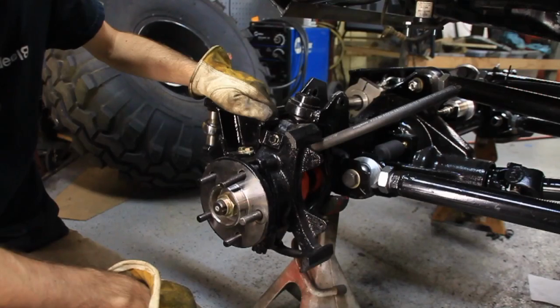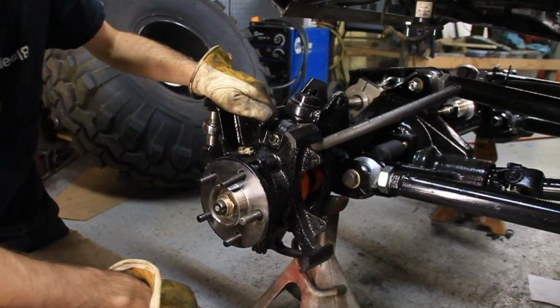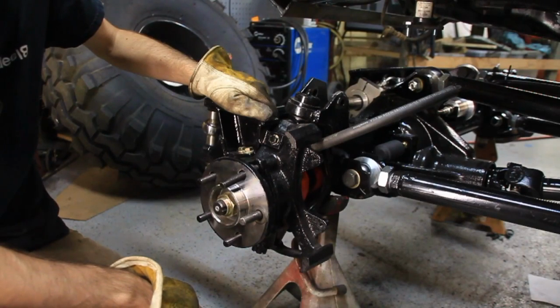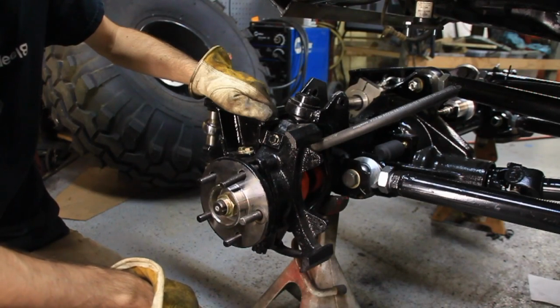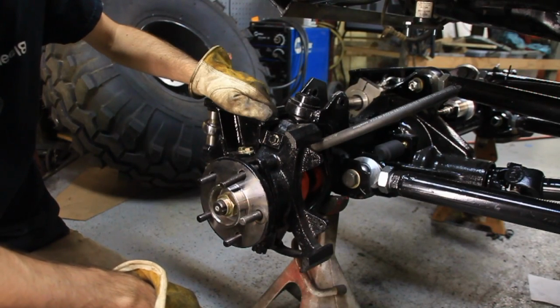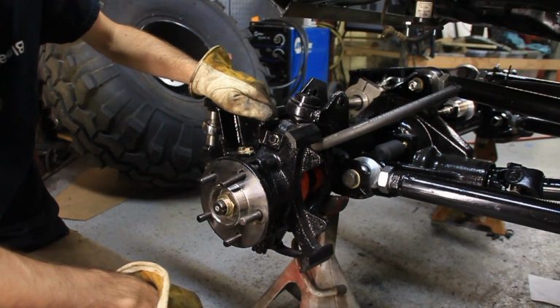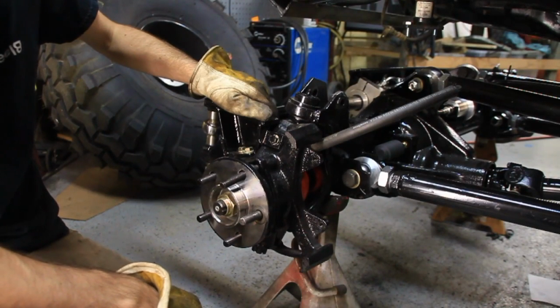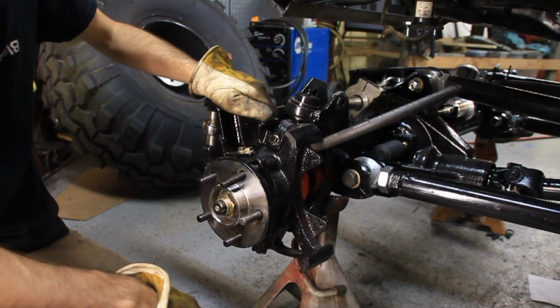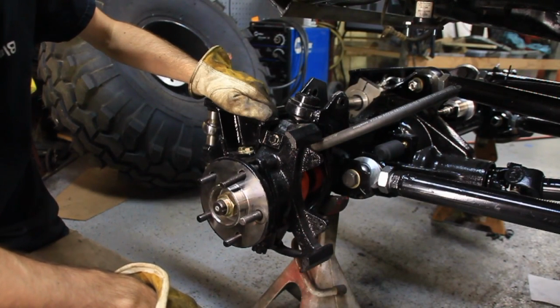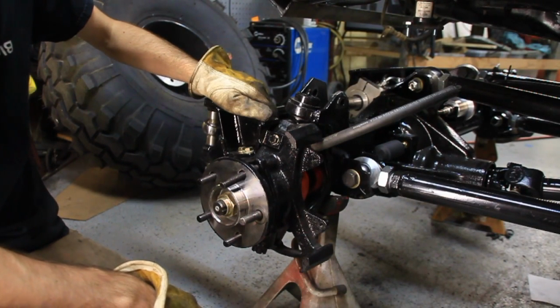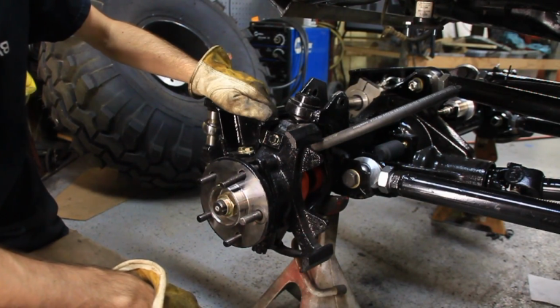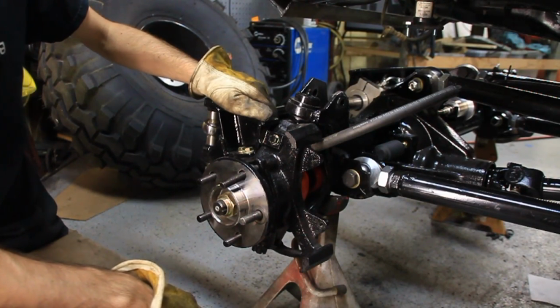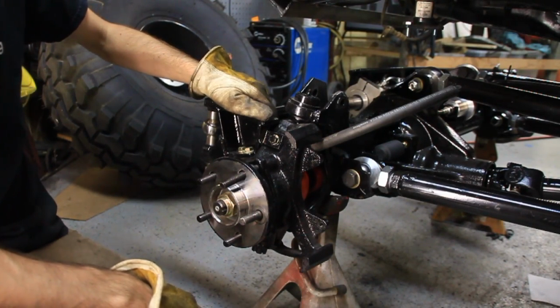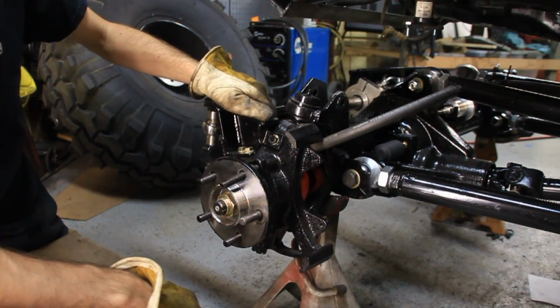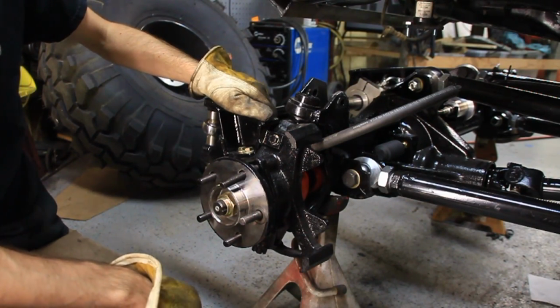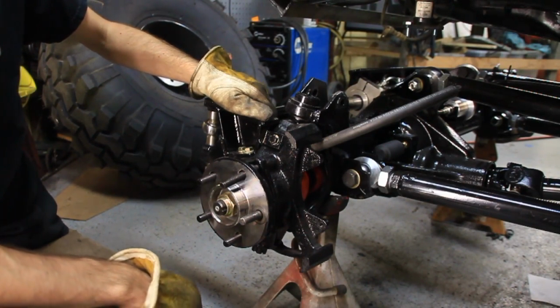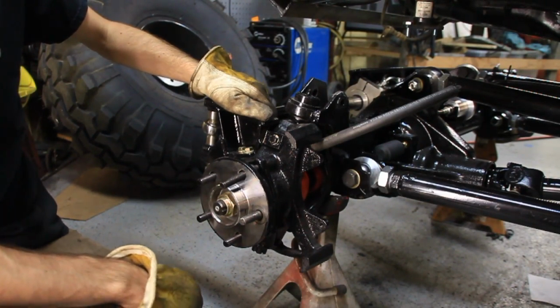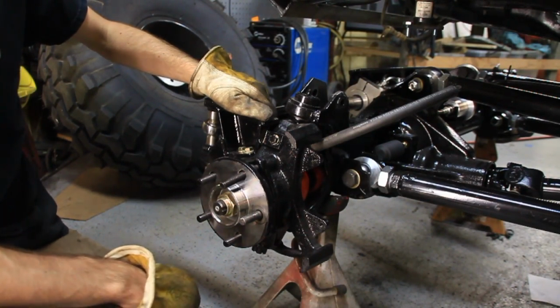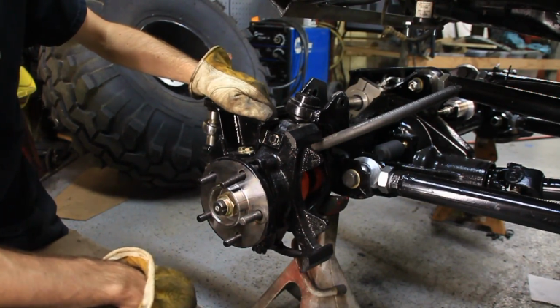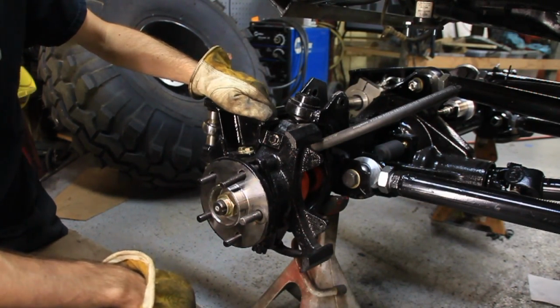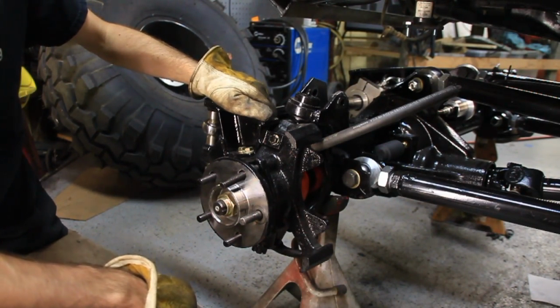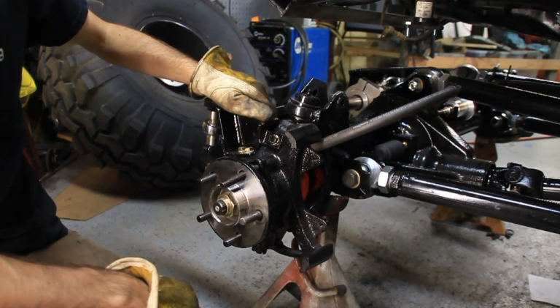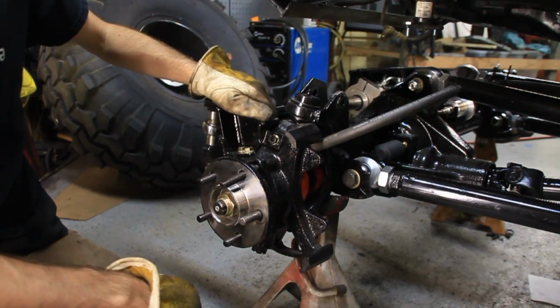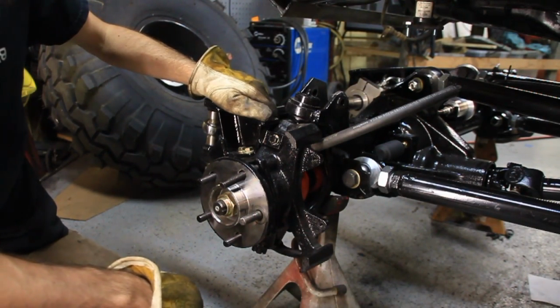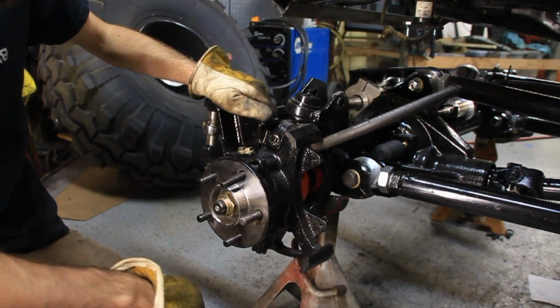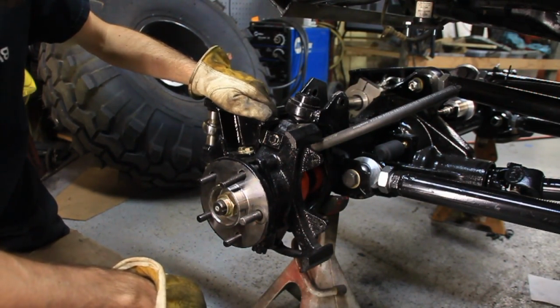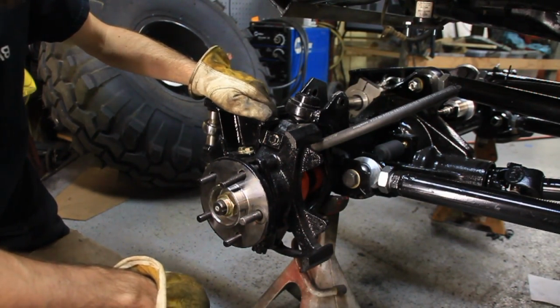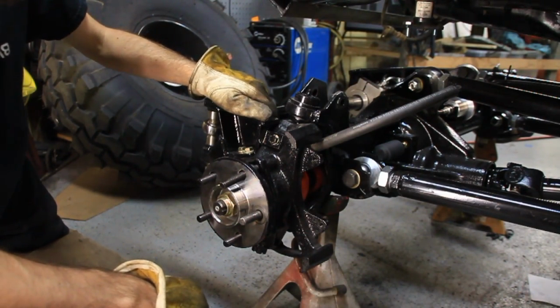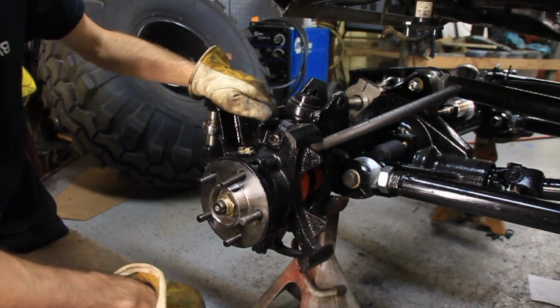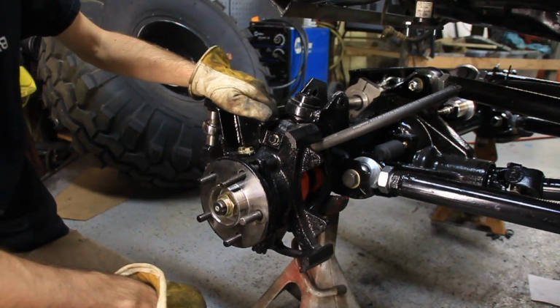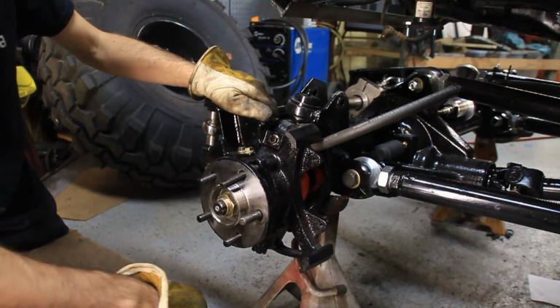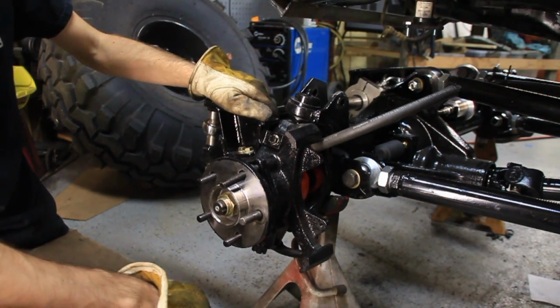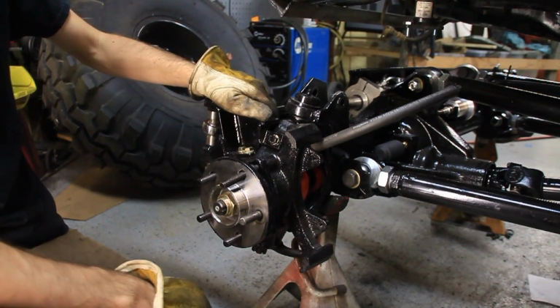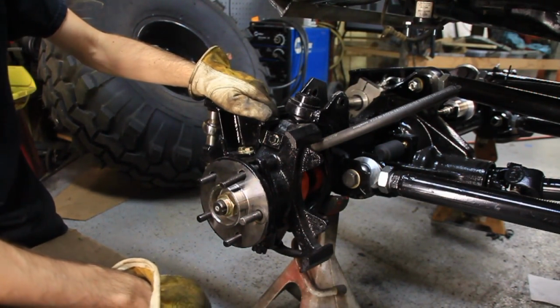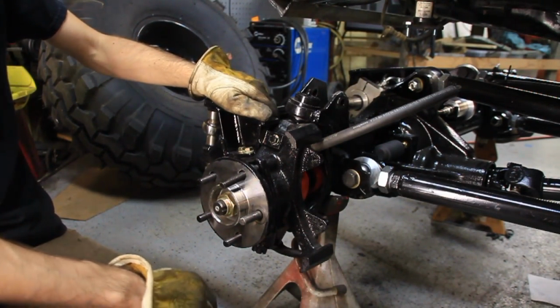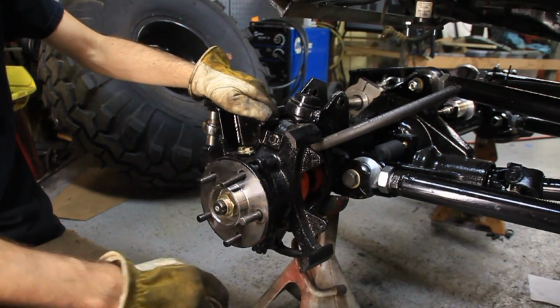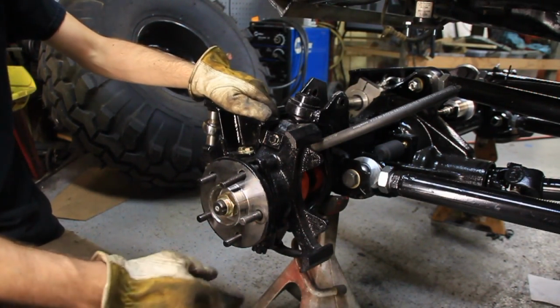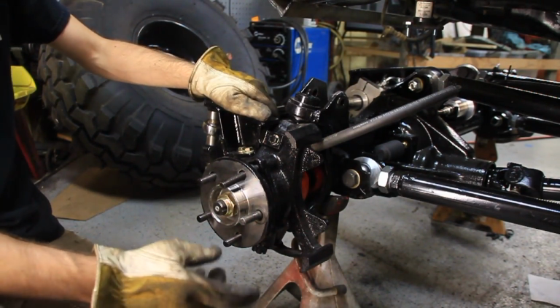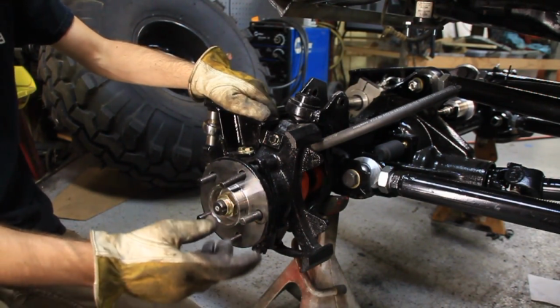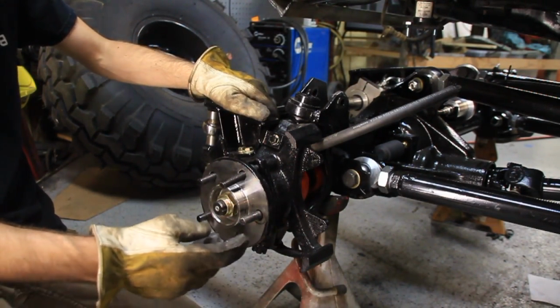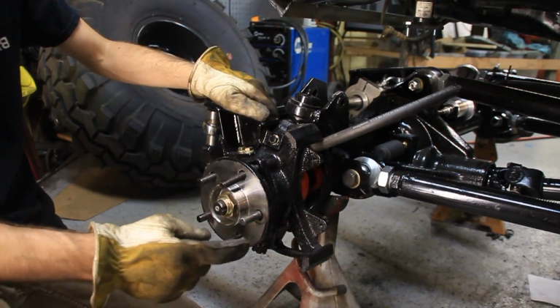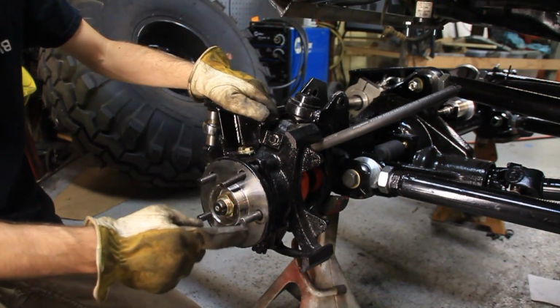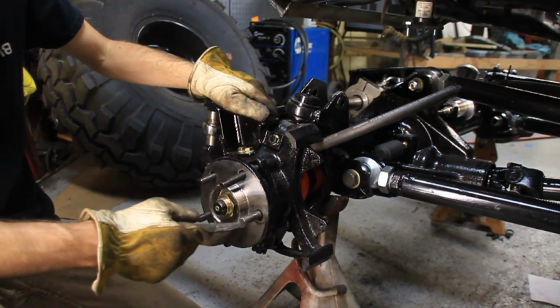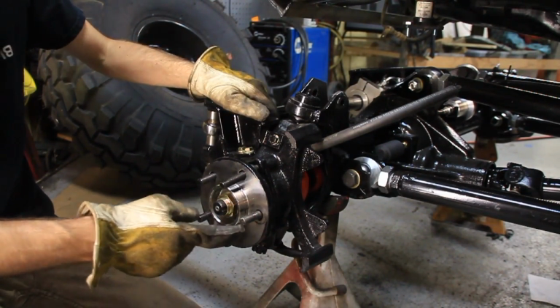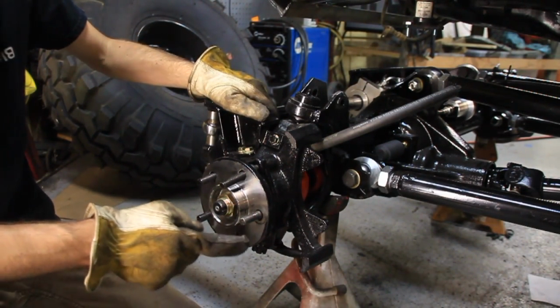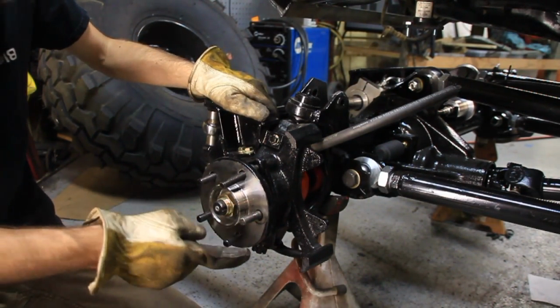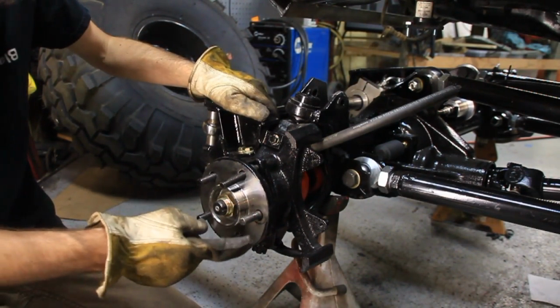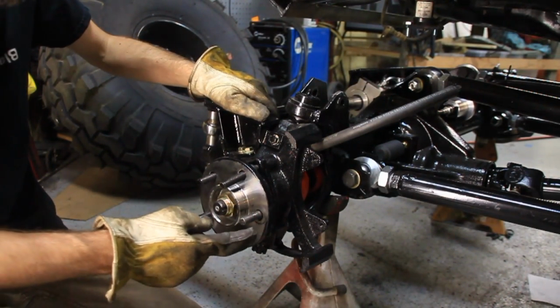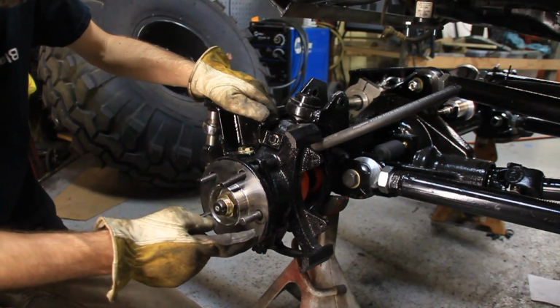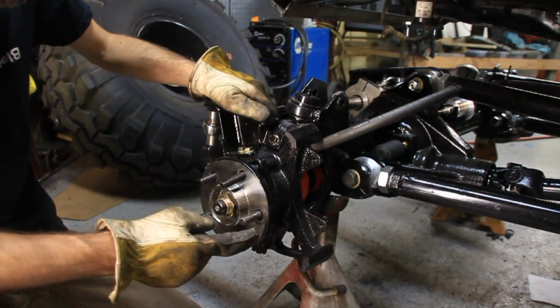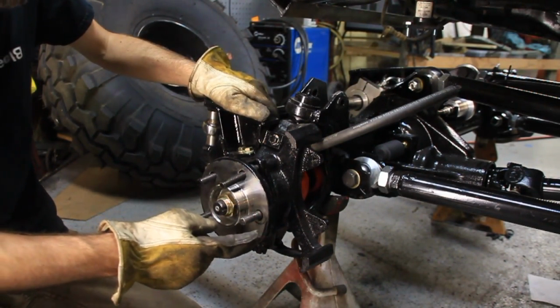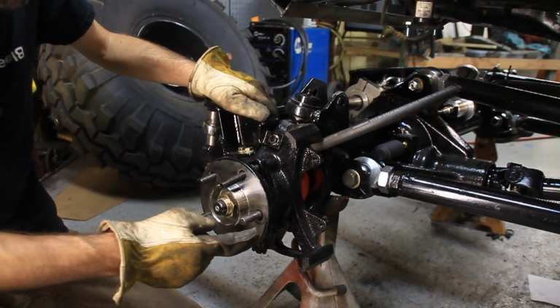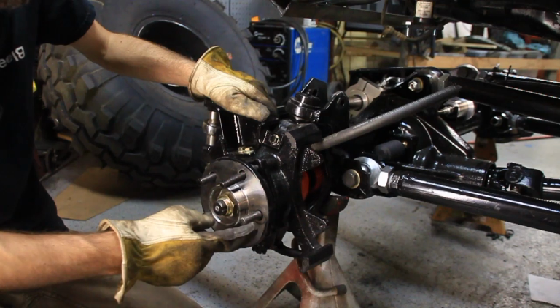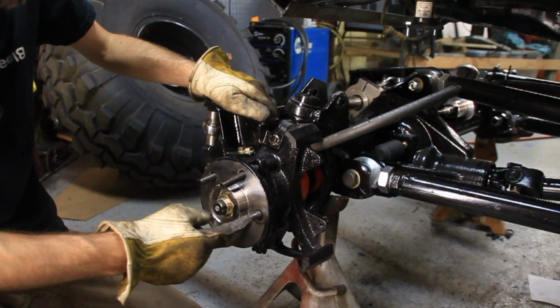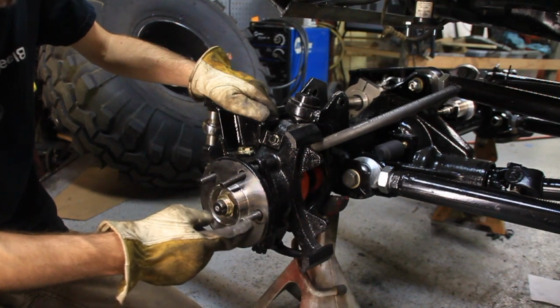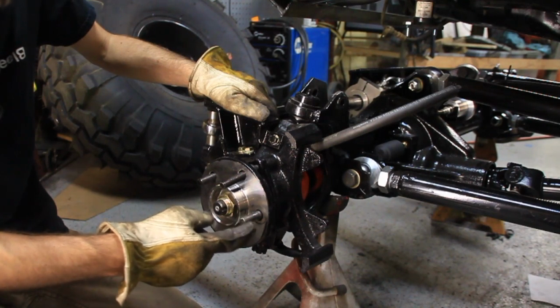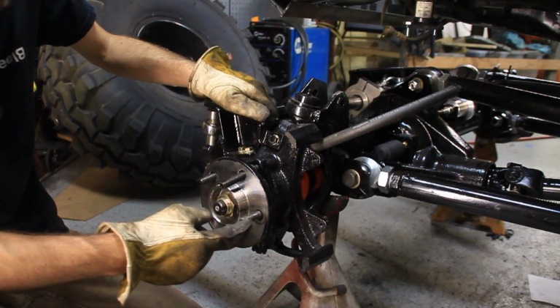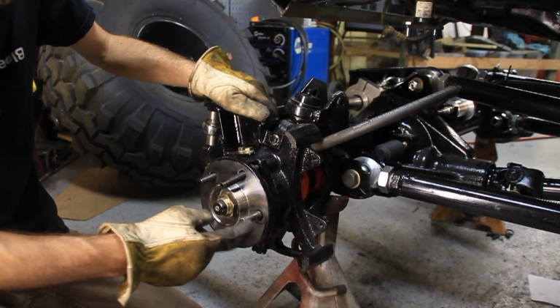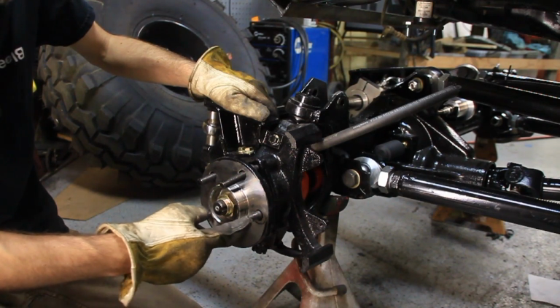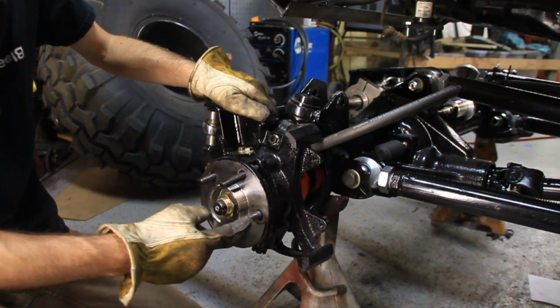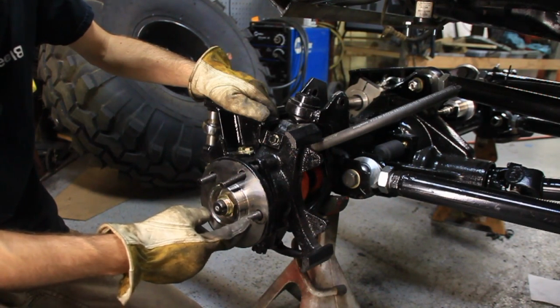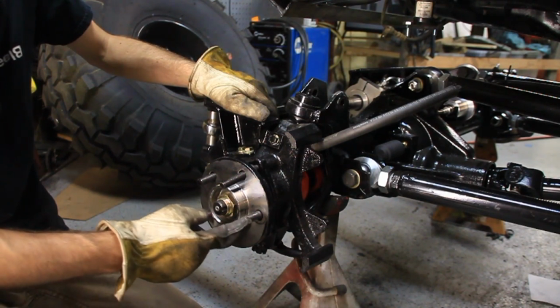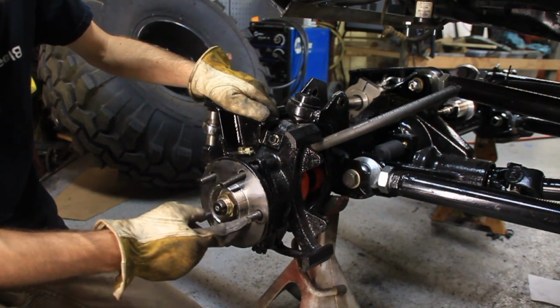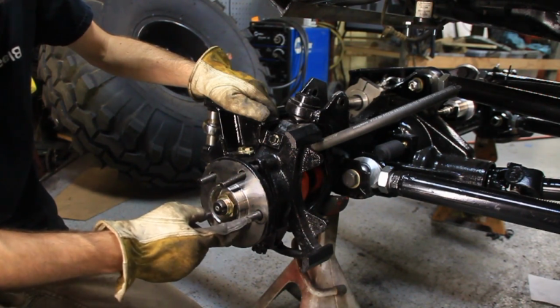Hey, what's up guys? It's Matt with the YouTube channel Bleepin' Jeep. Today I want to show you how to change your wheel studs.